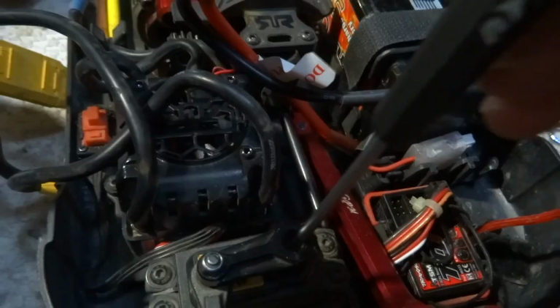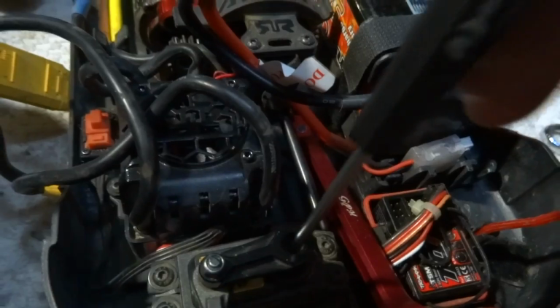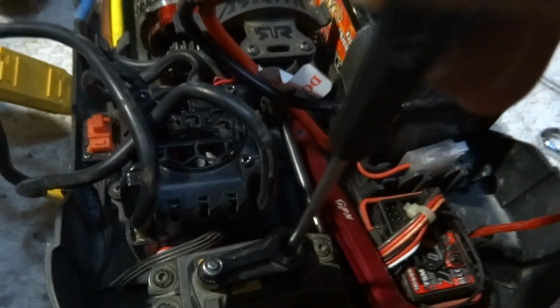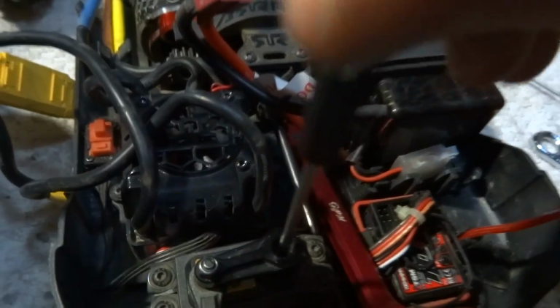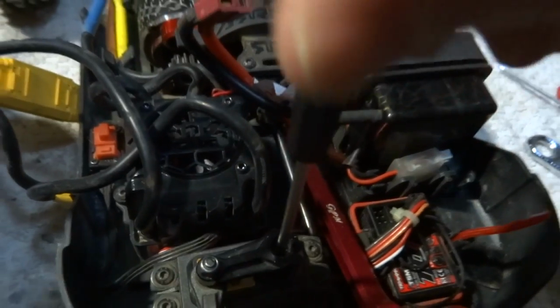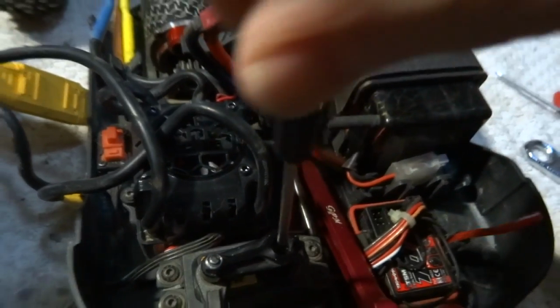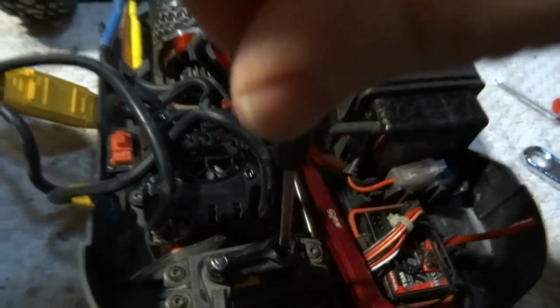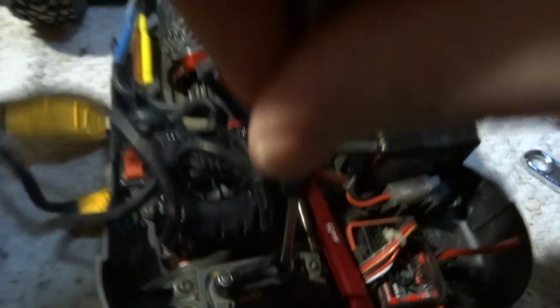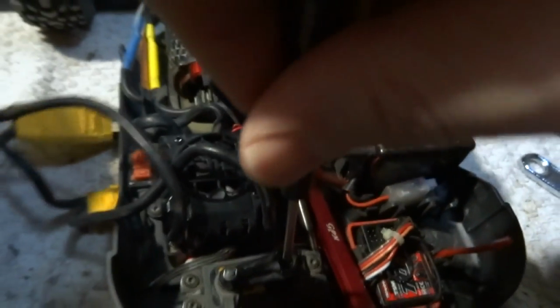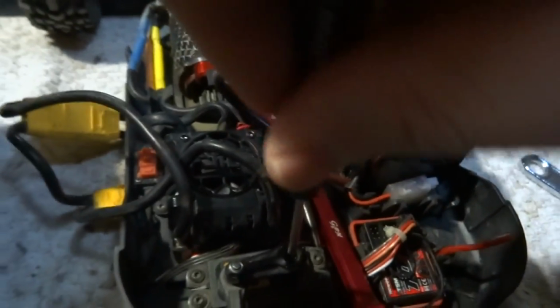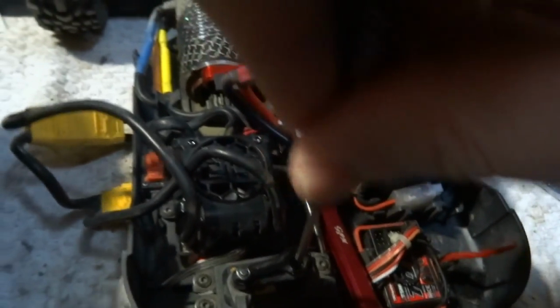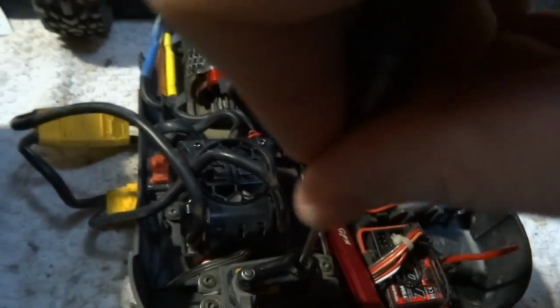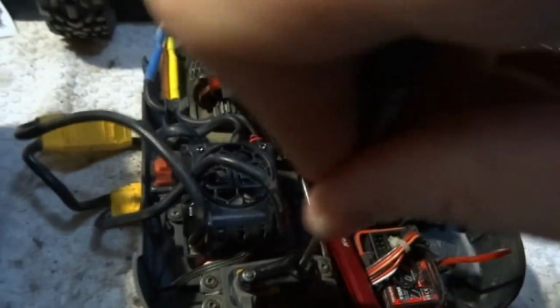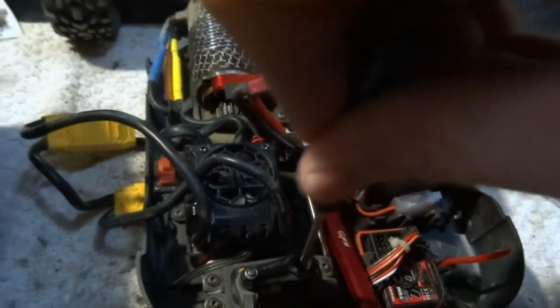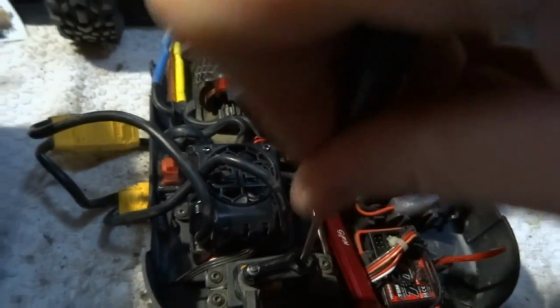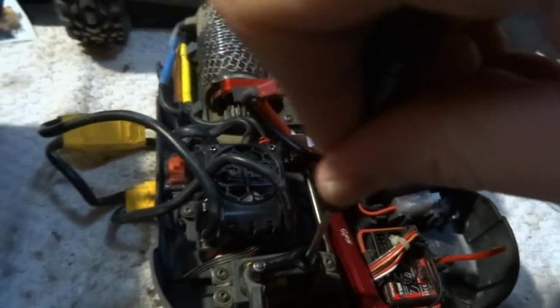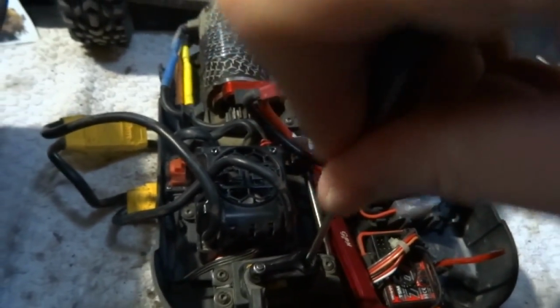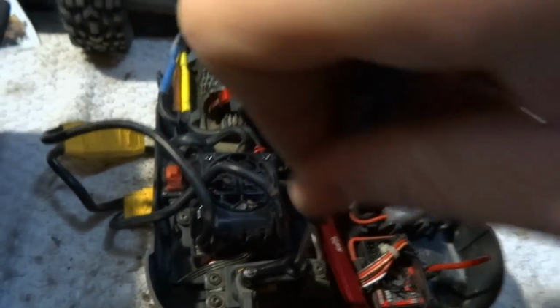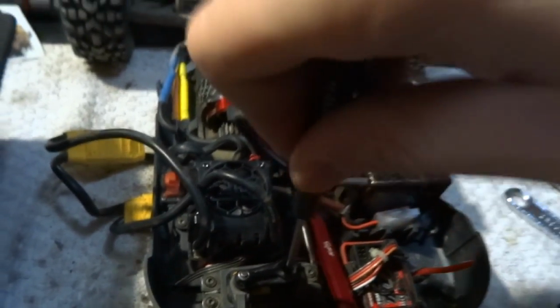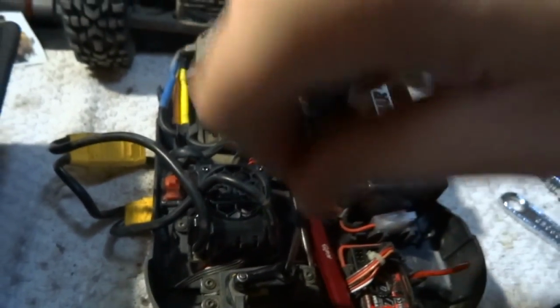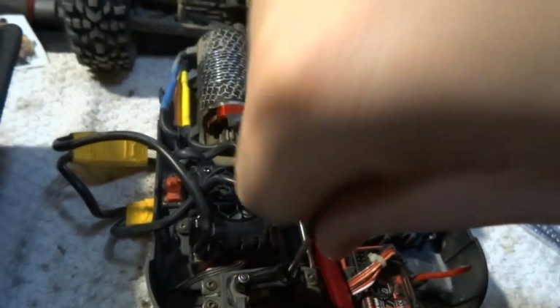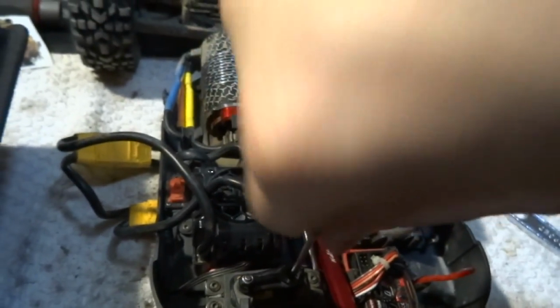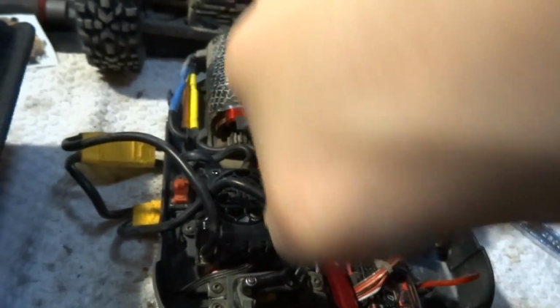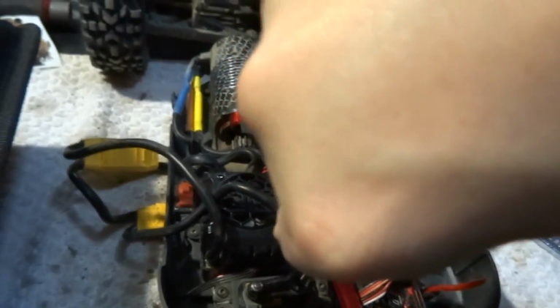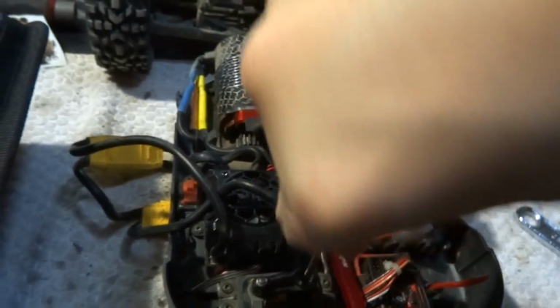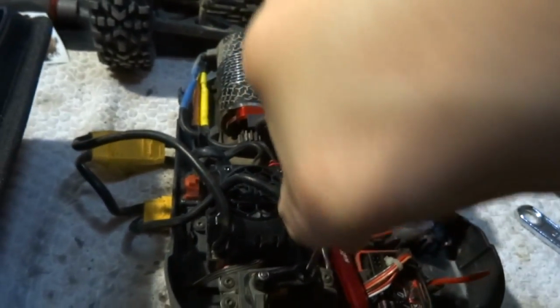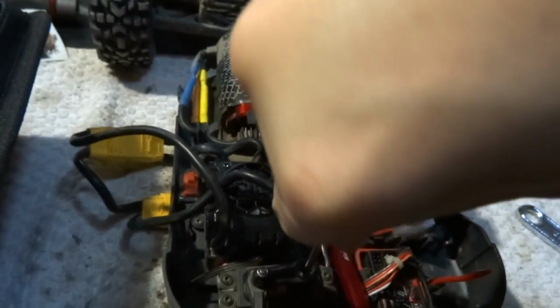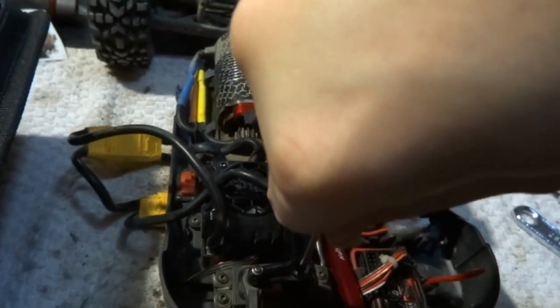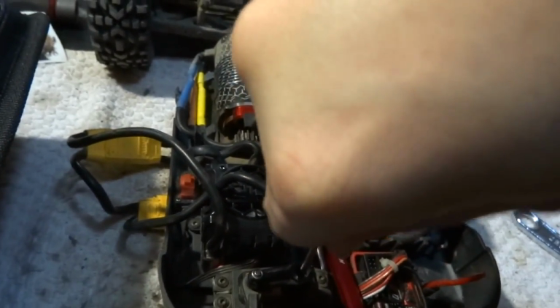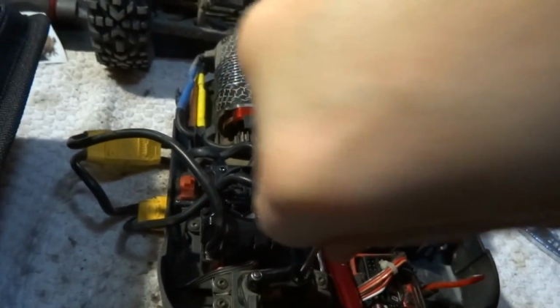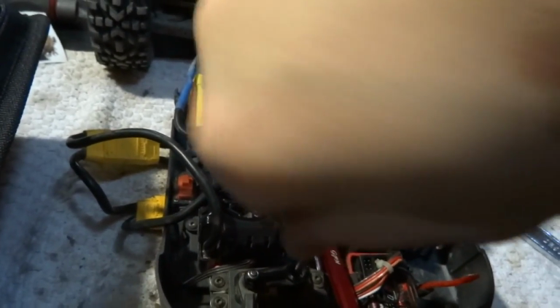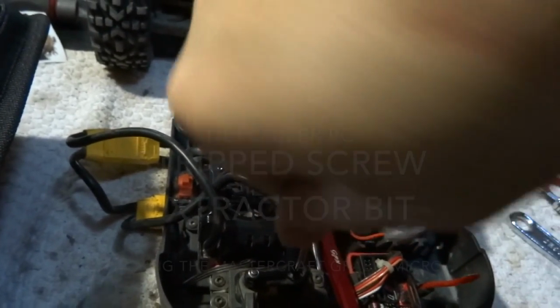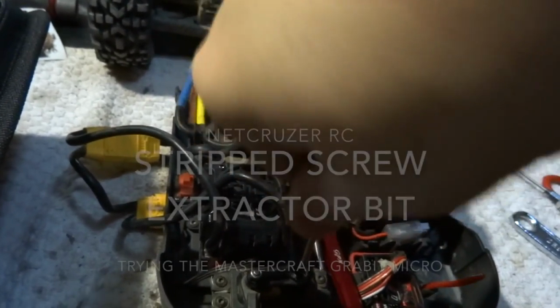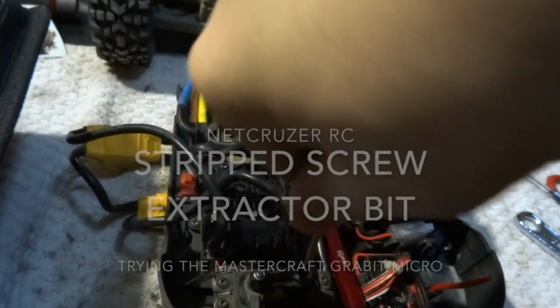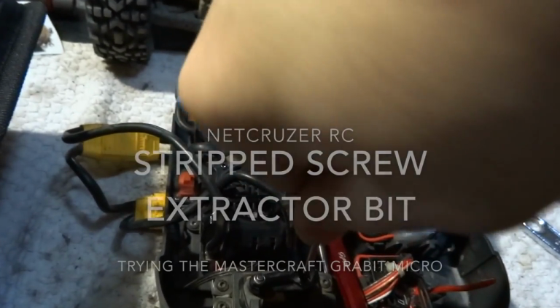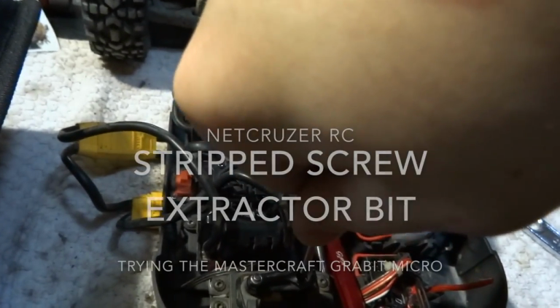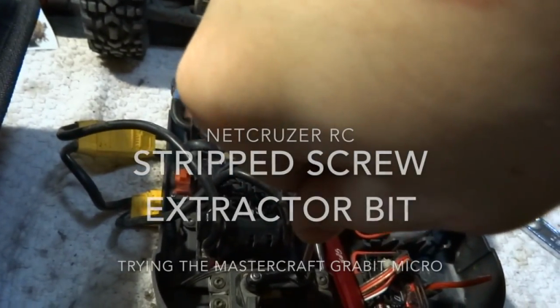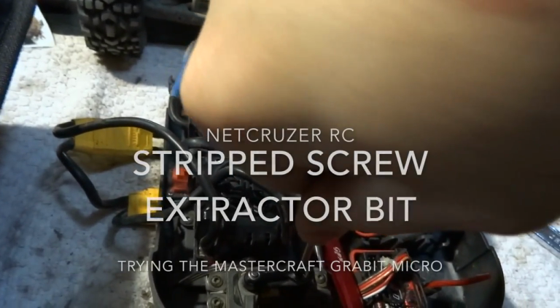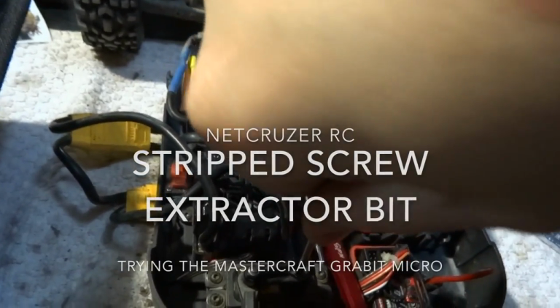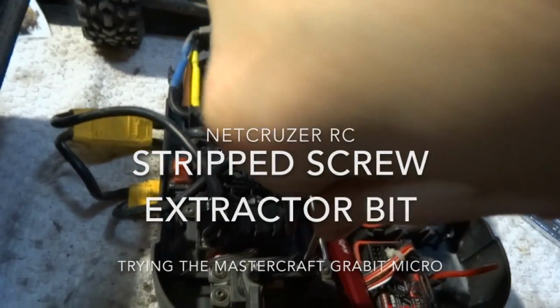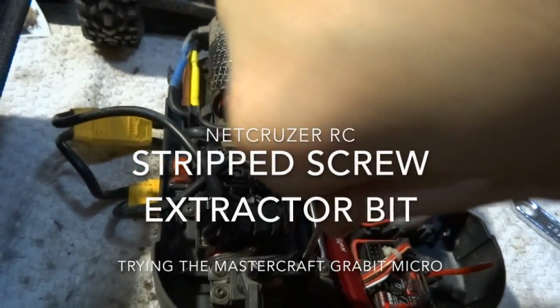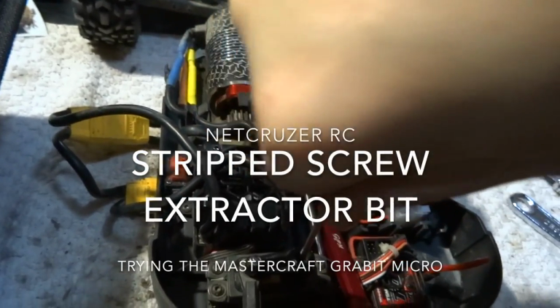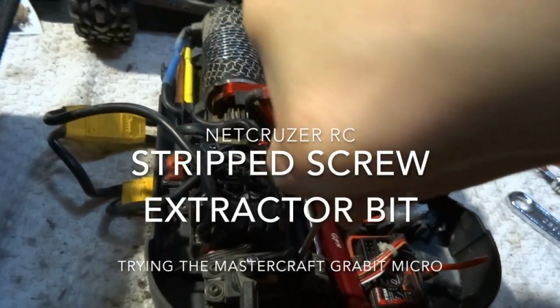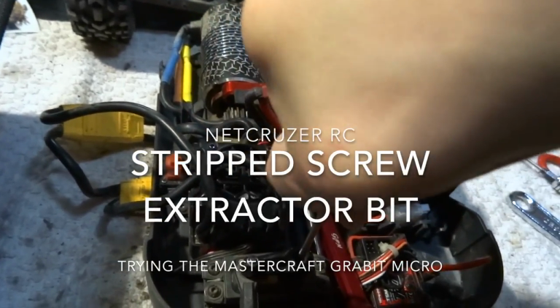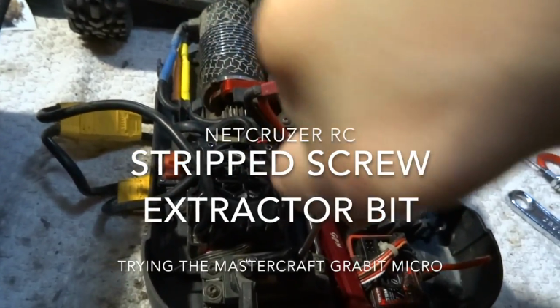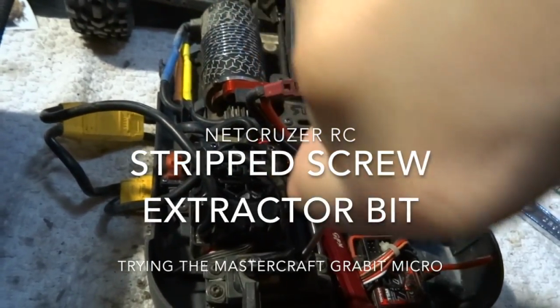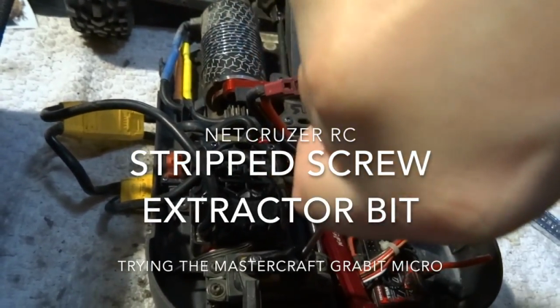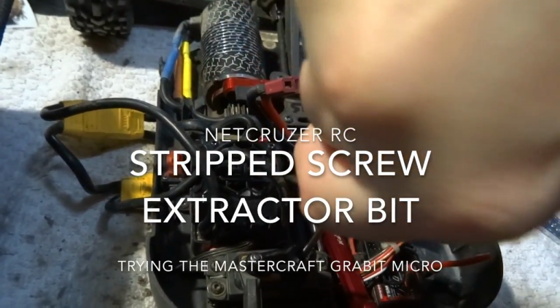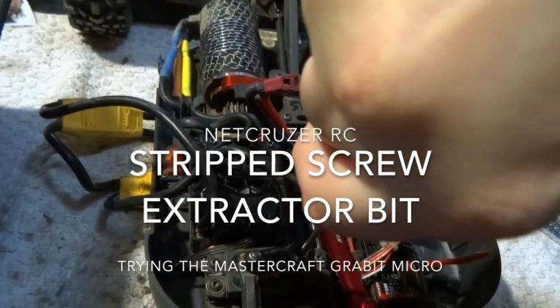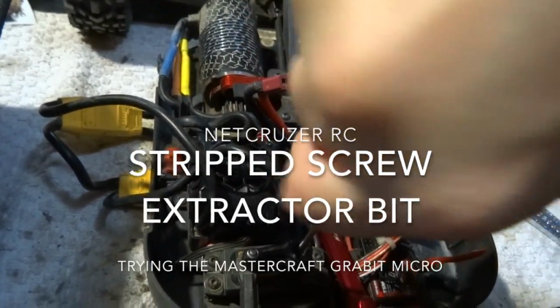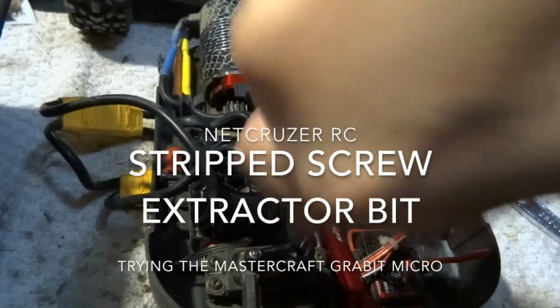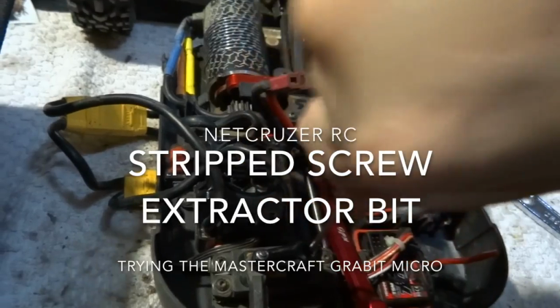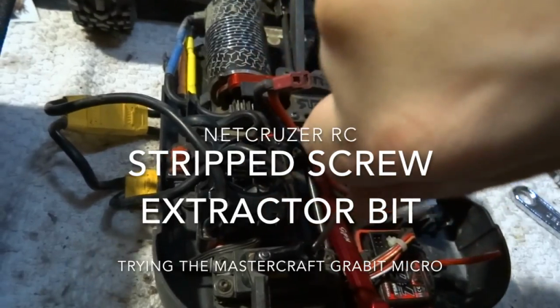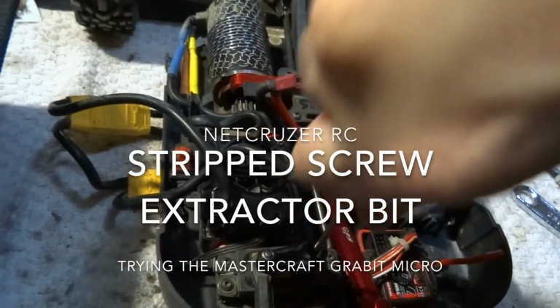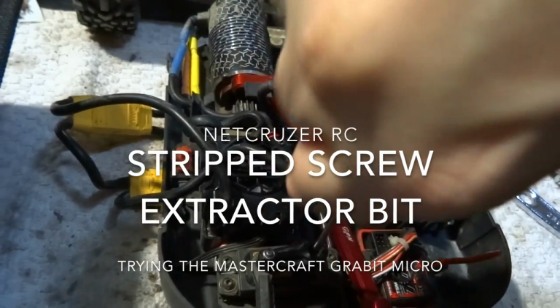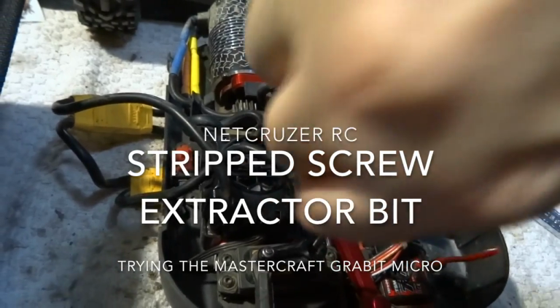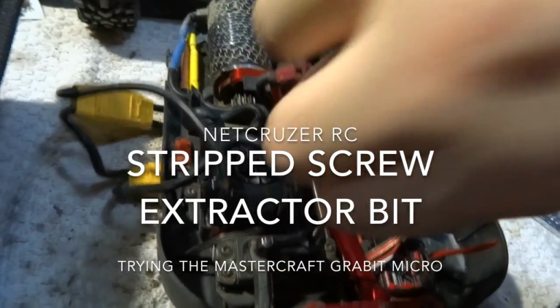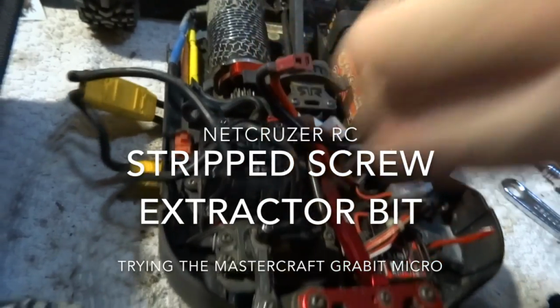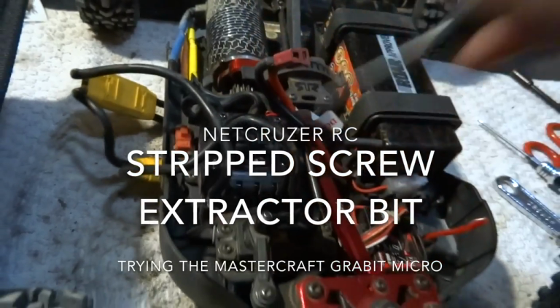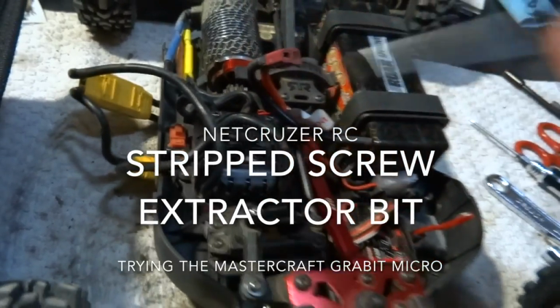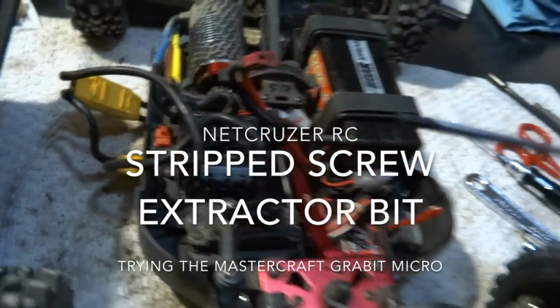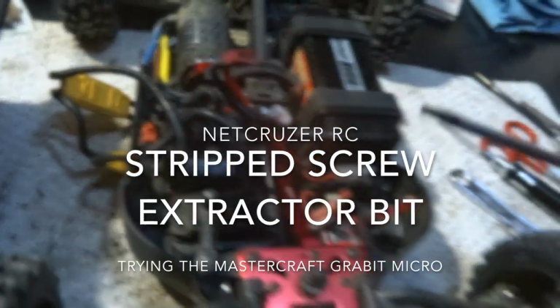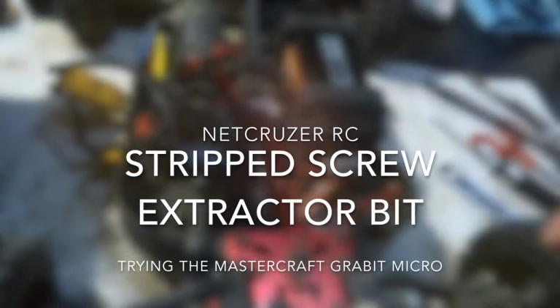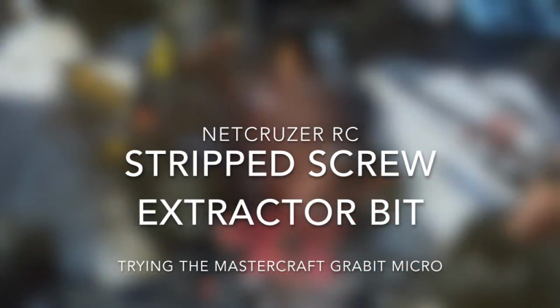I got it in there, I pounded it down, I was putting a lot of pressure on it, started to back it out and it stripped out.